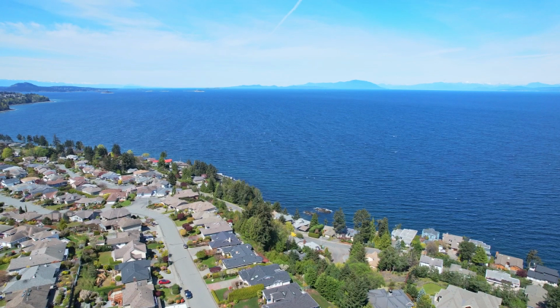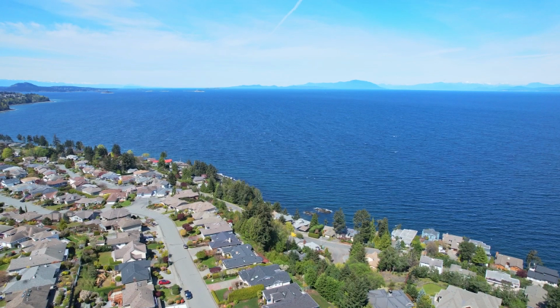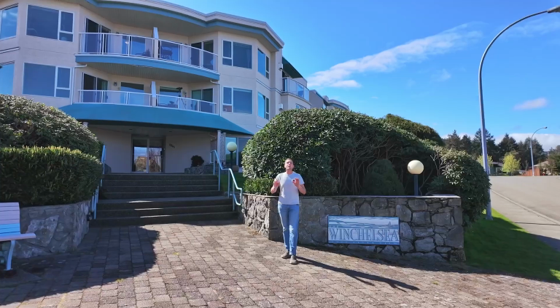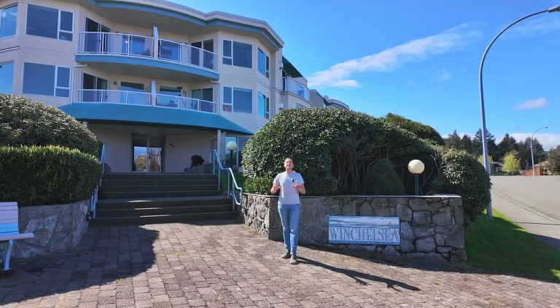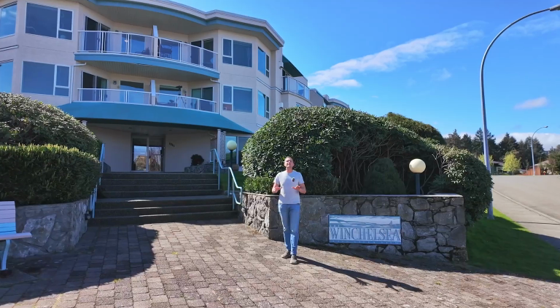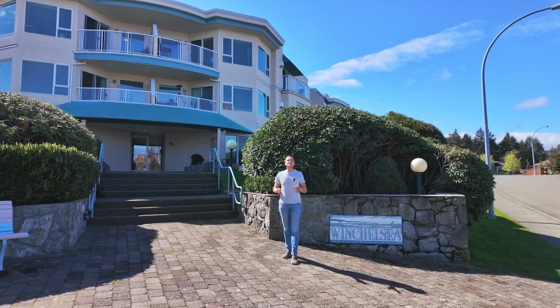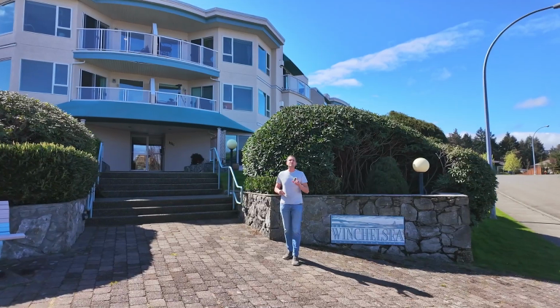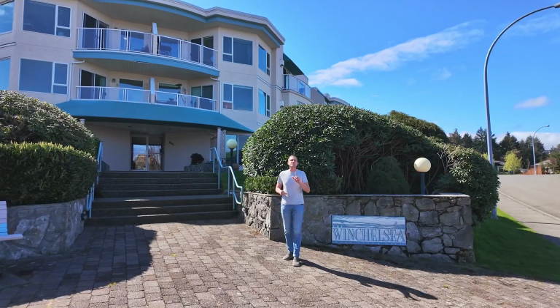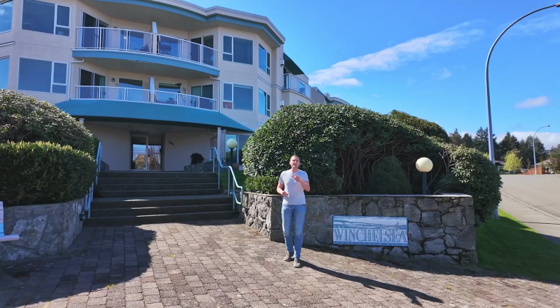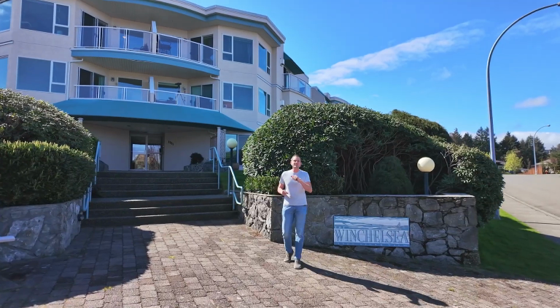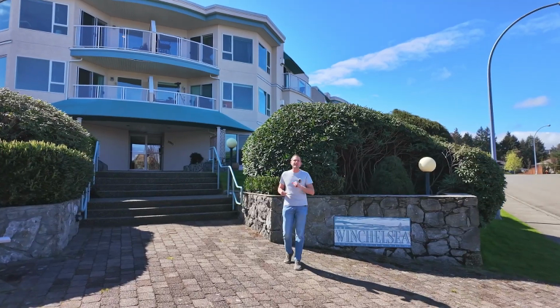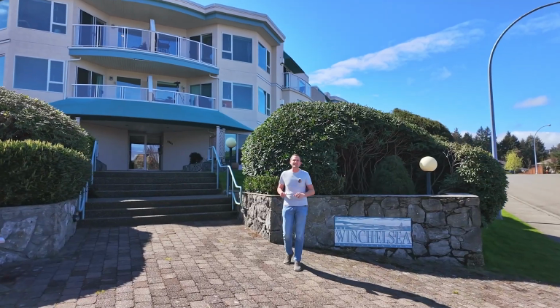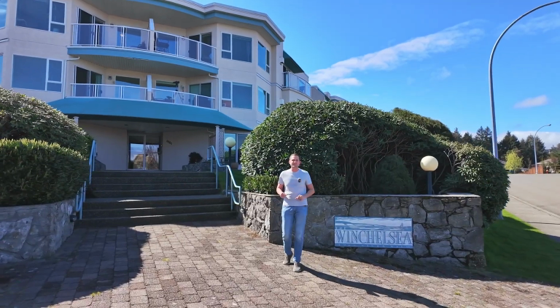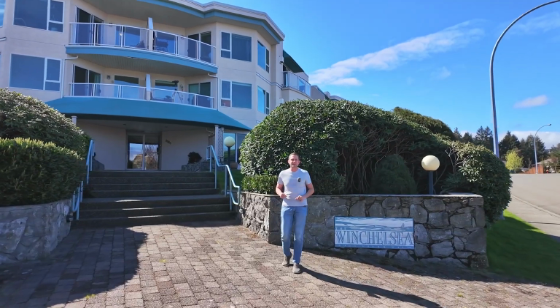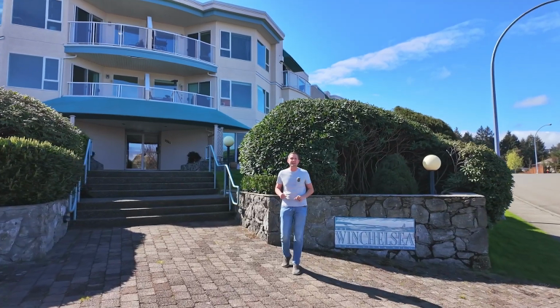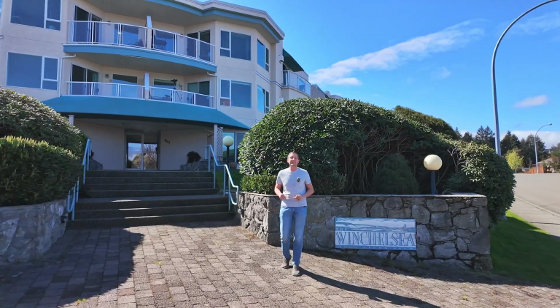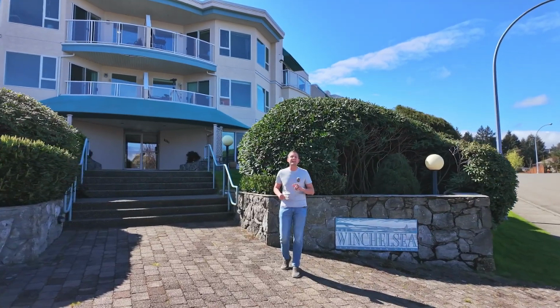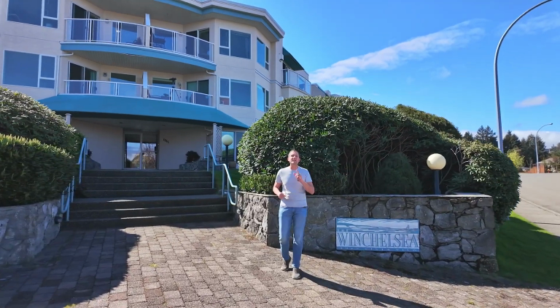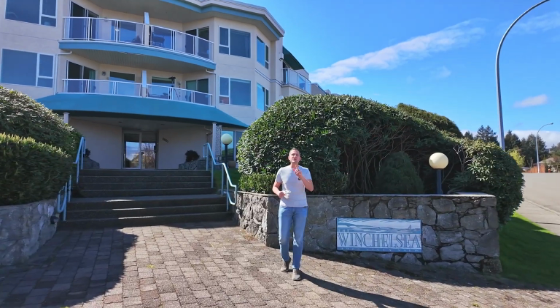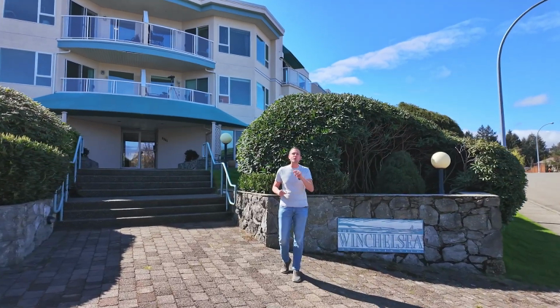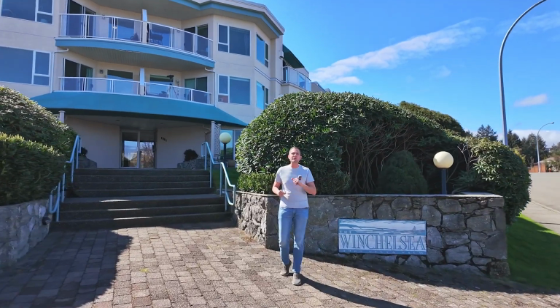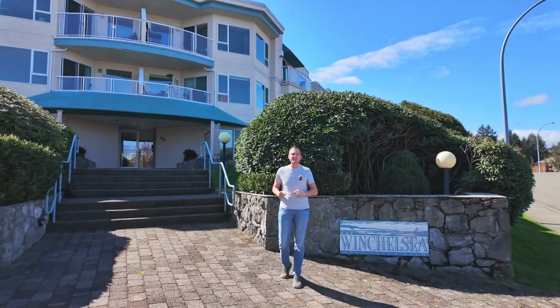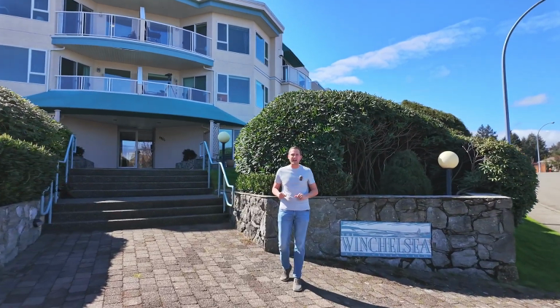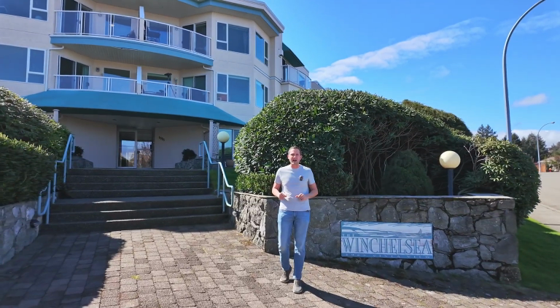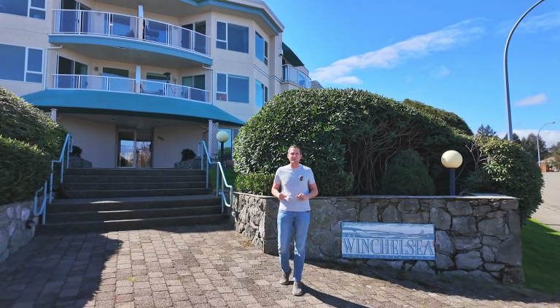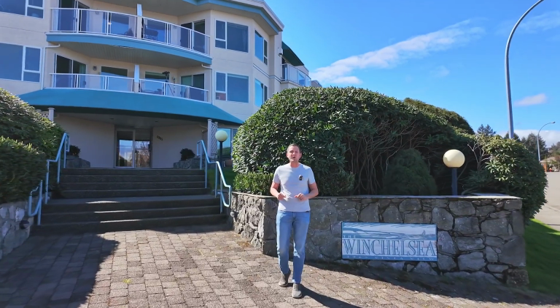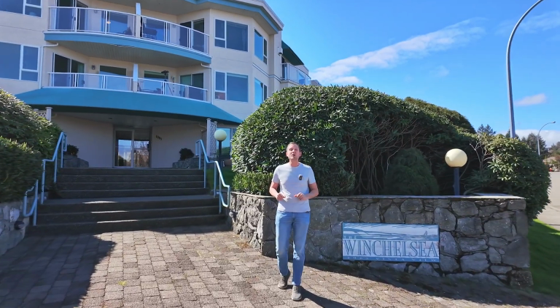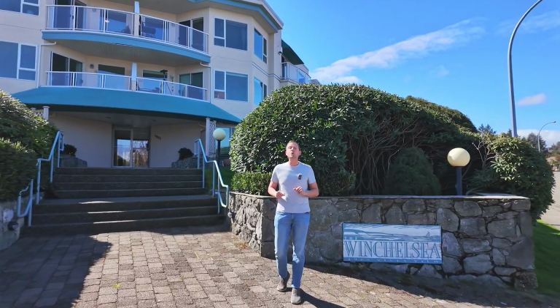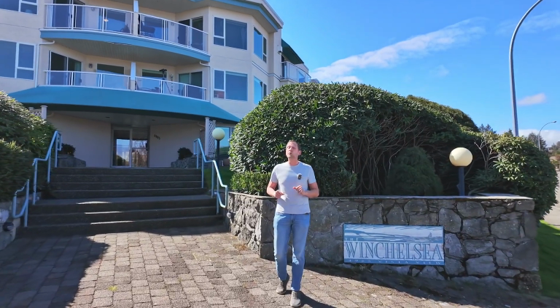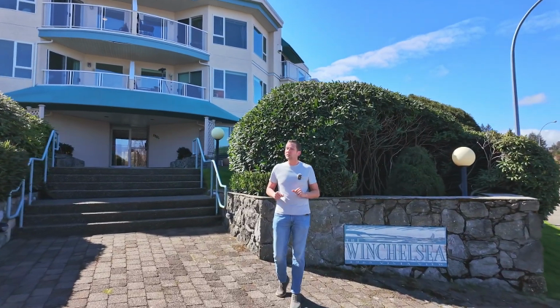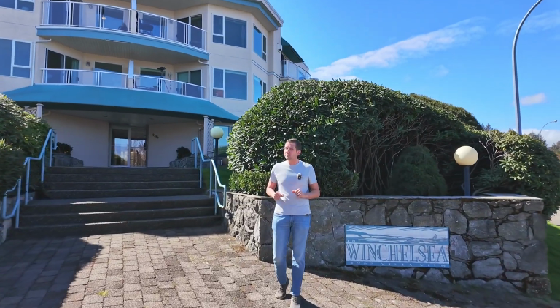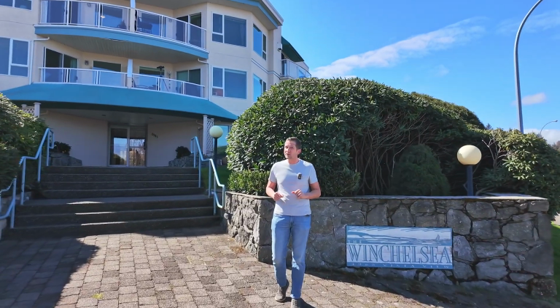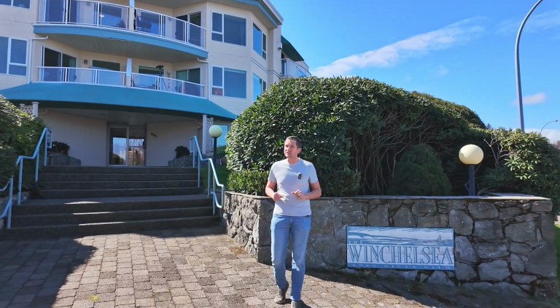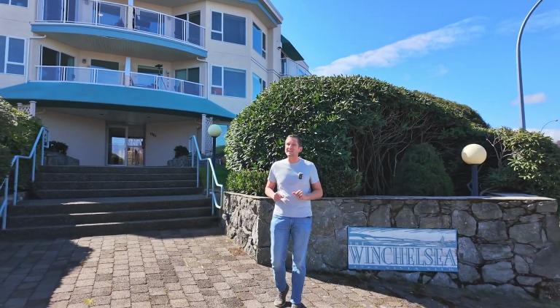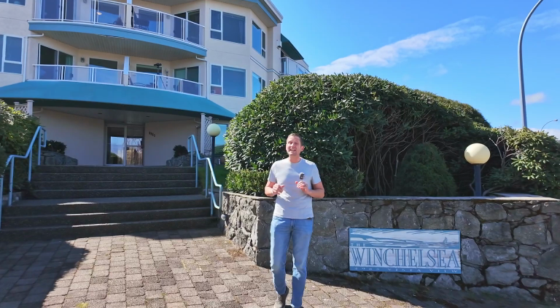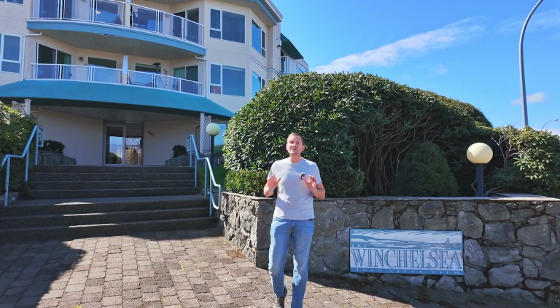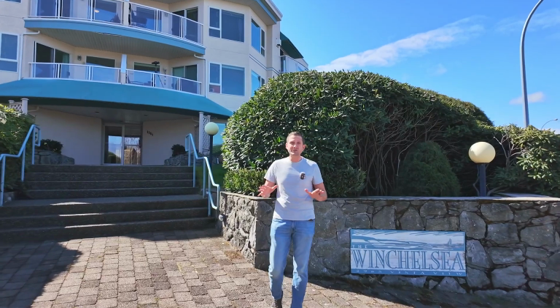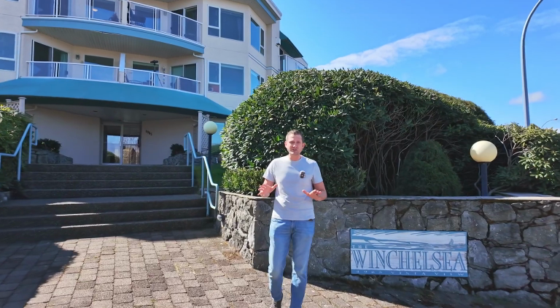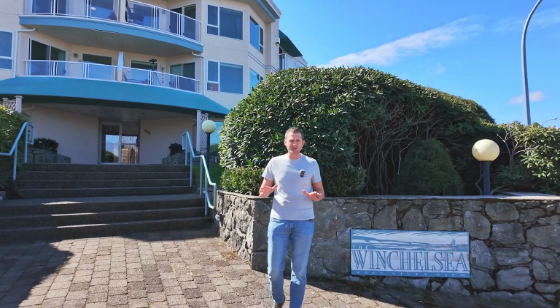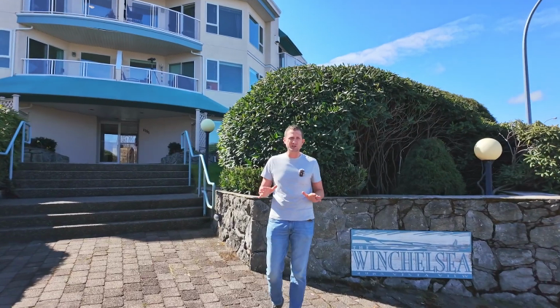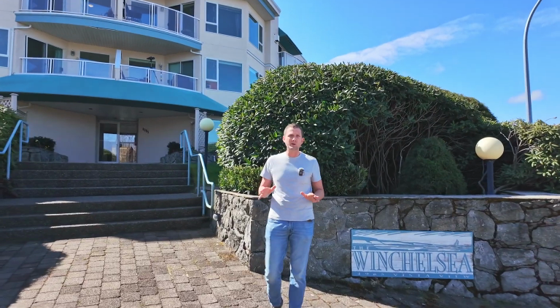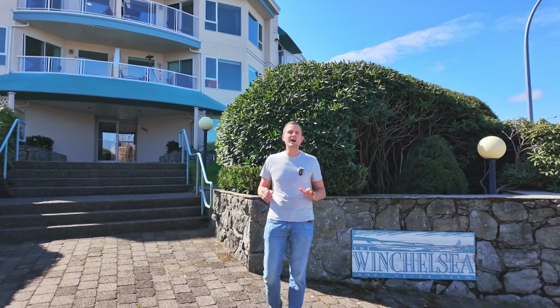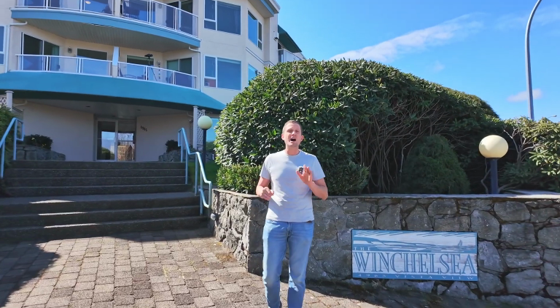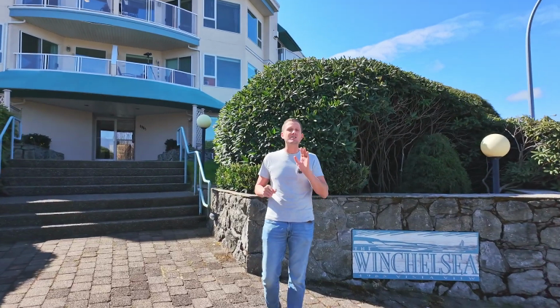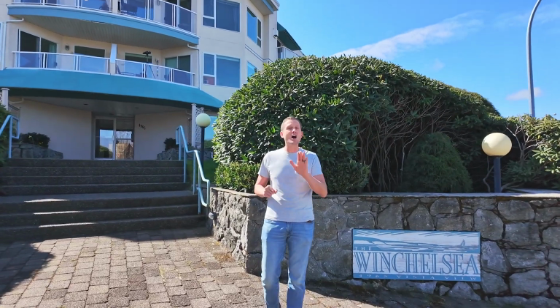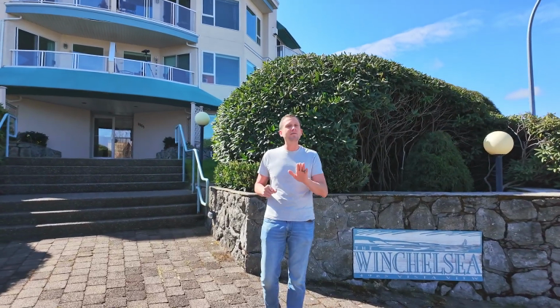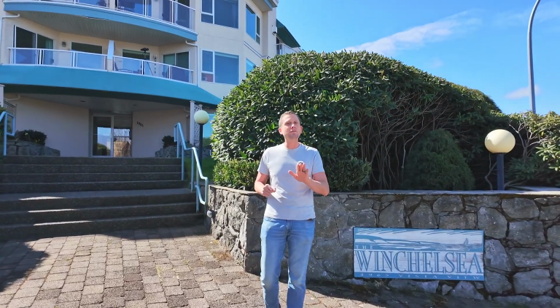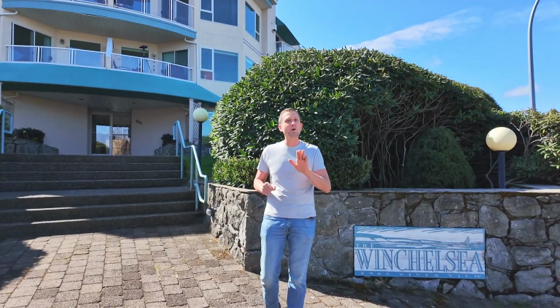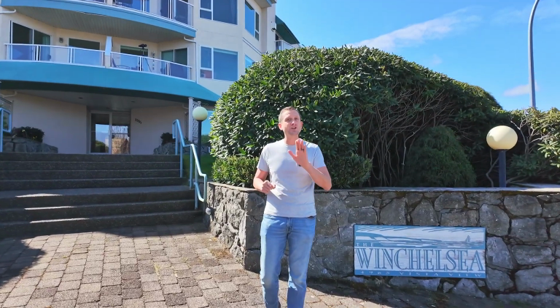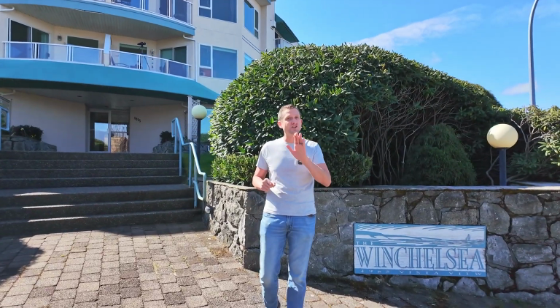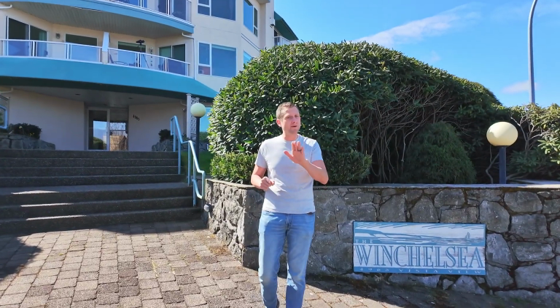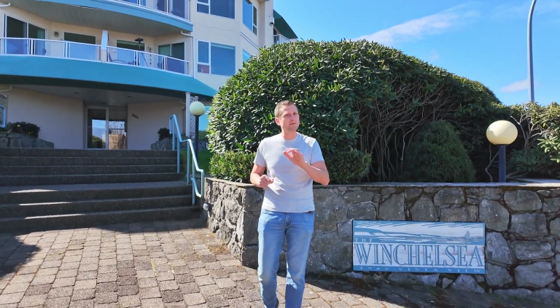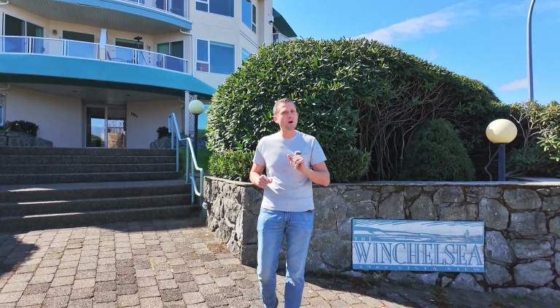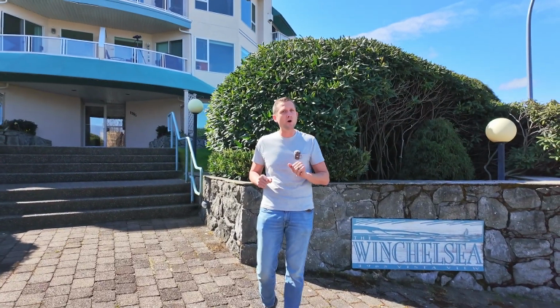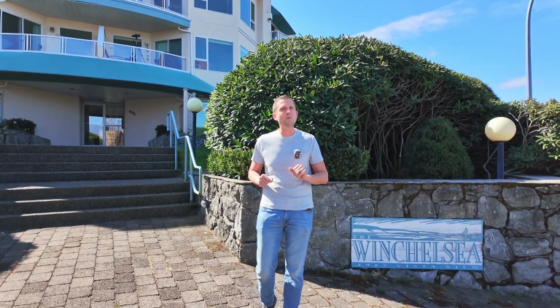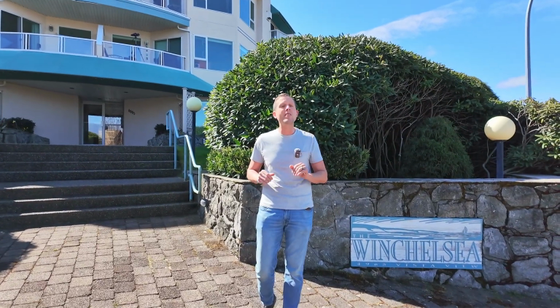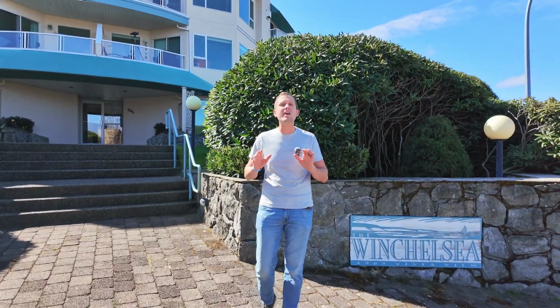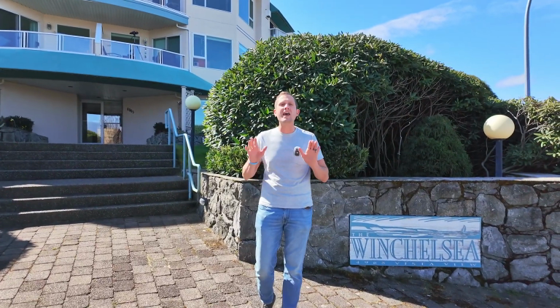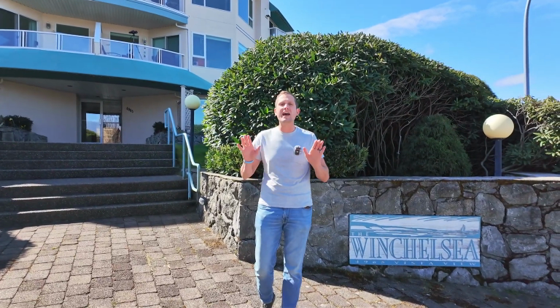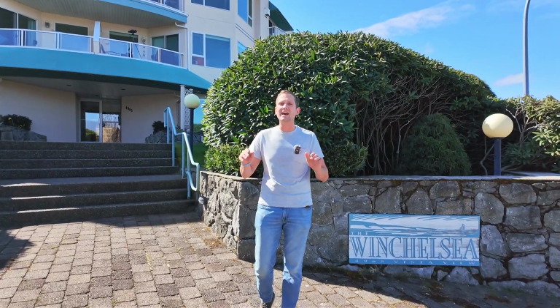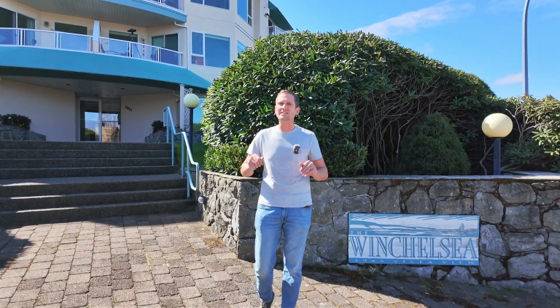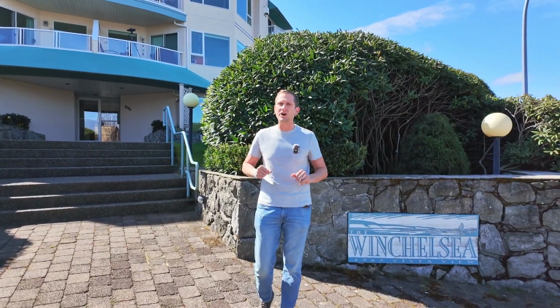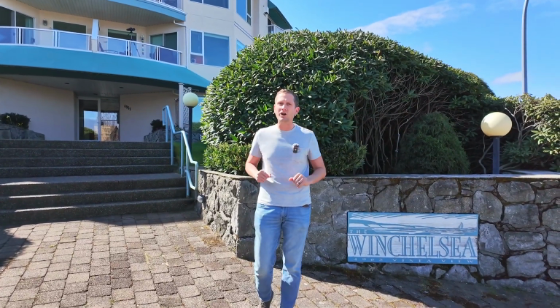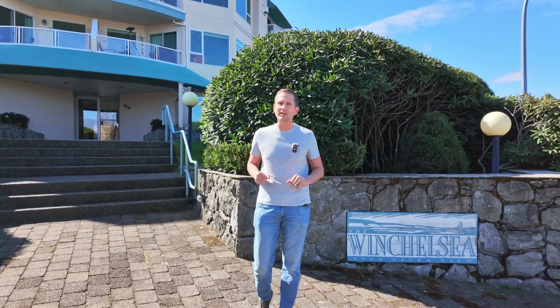Welcome to the Winchelsea building in North Nanaimo. We're thrilled to introduce to you a top floor gem of a home that has it all.